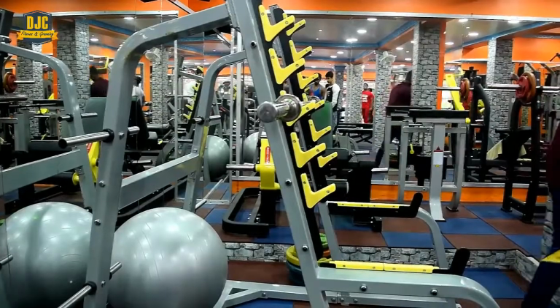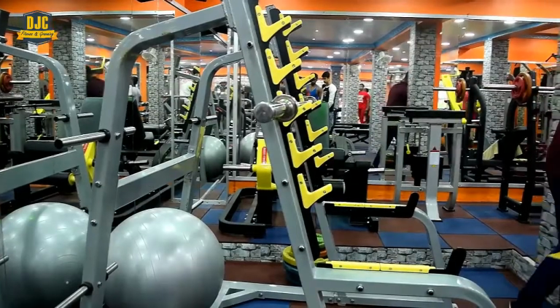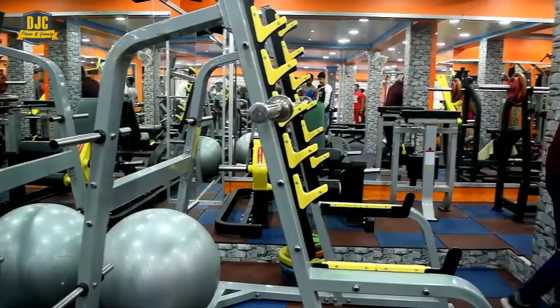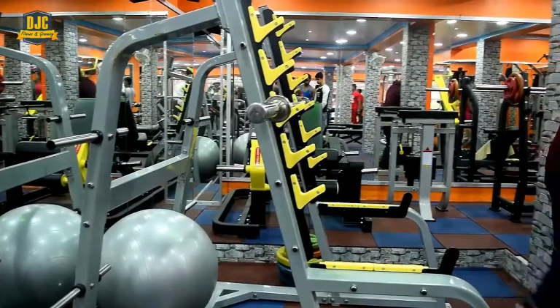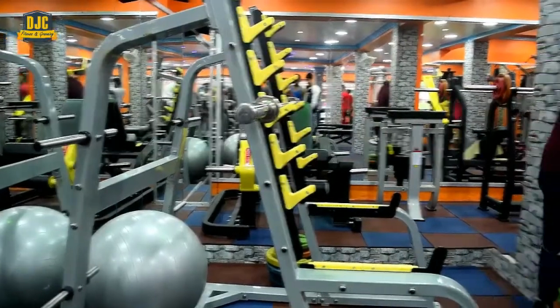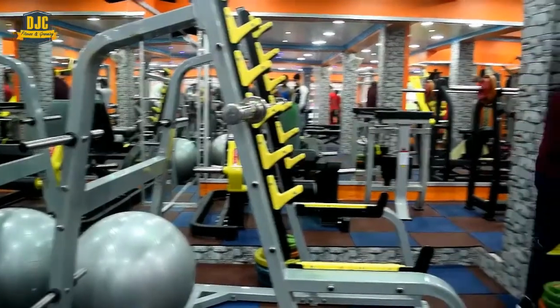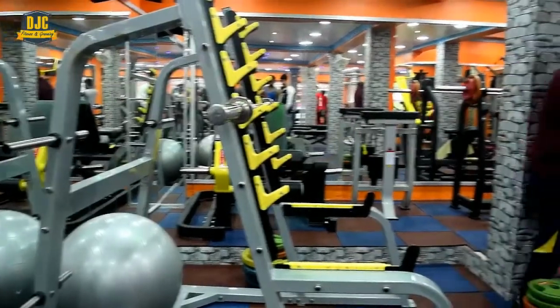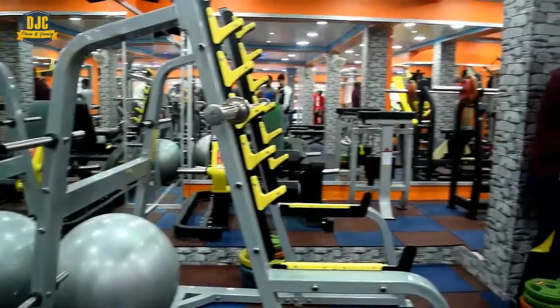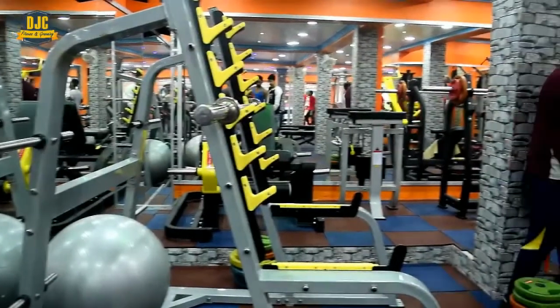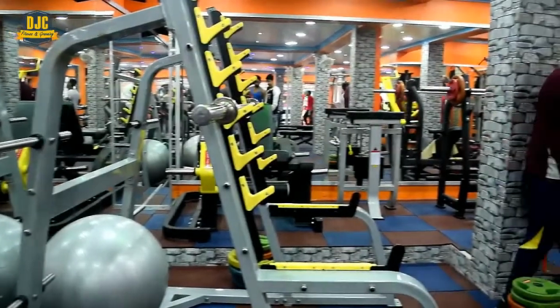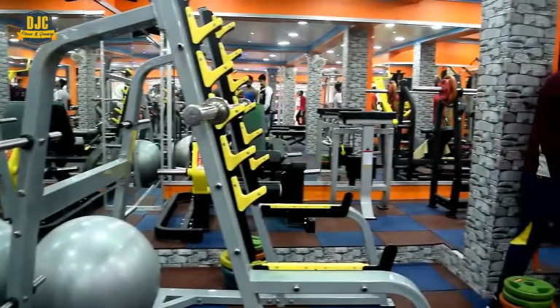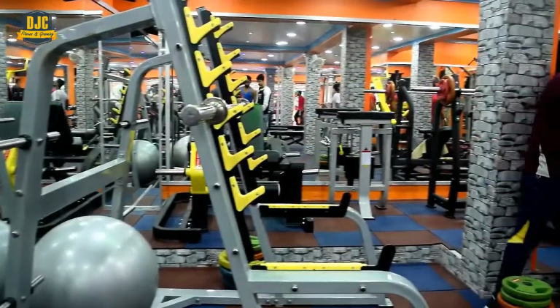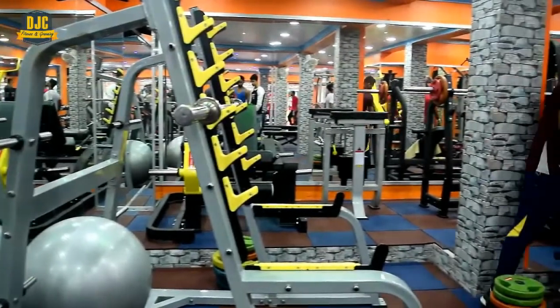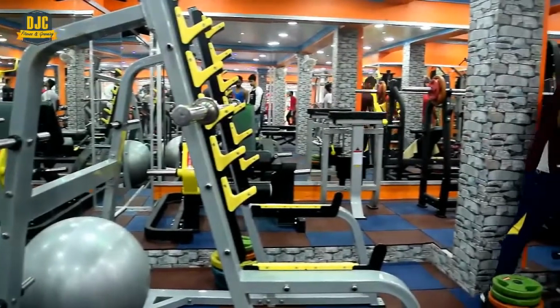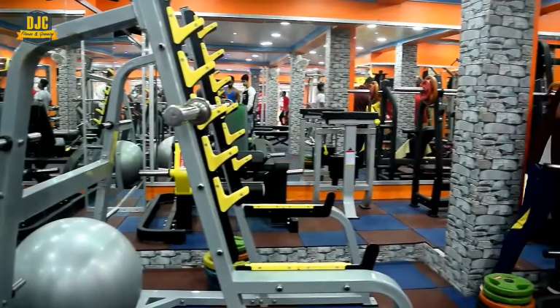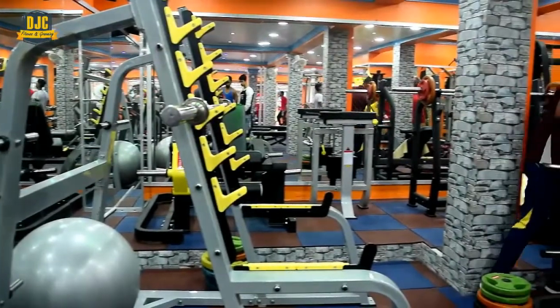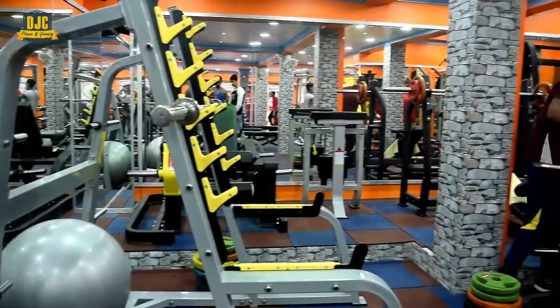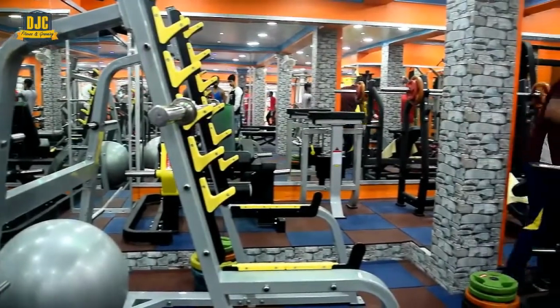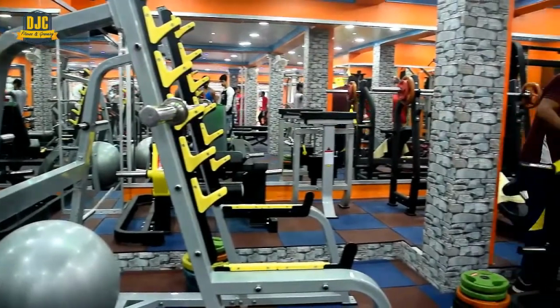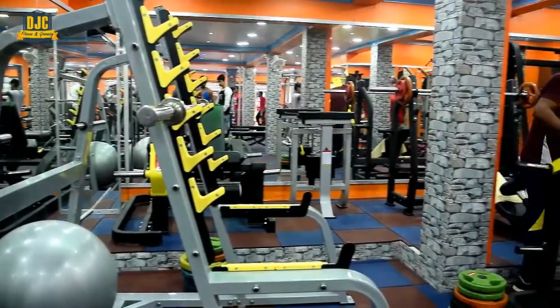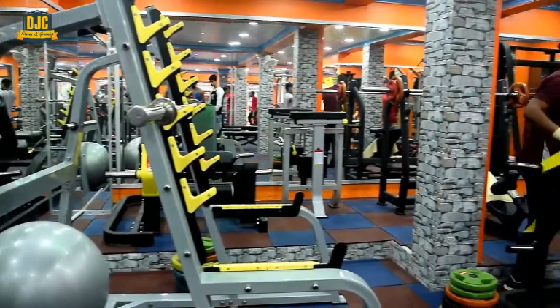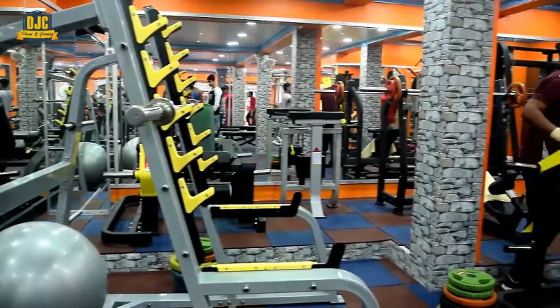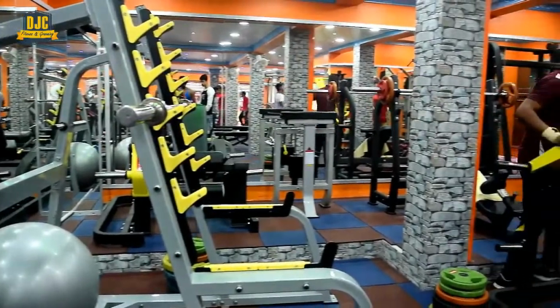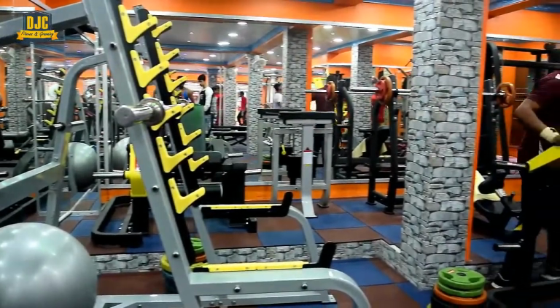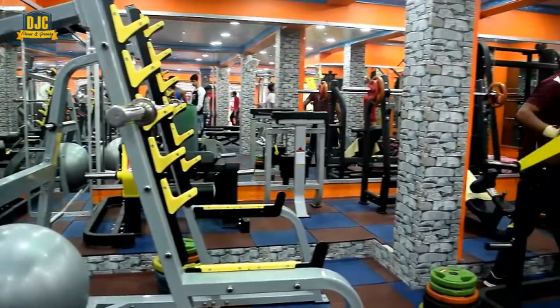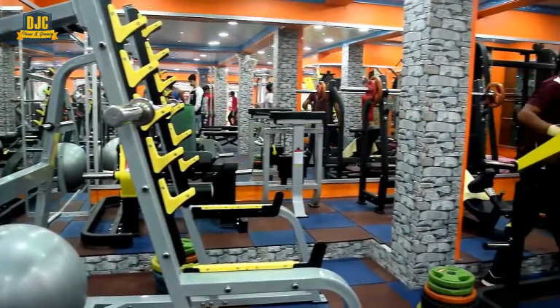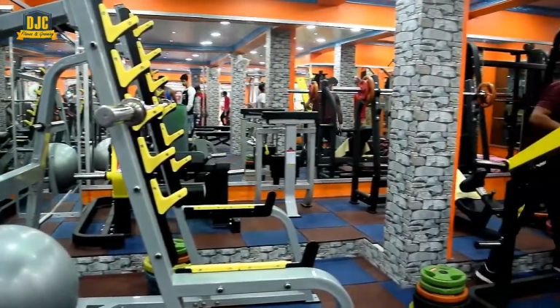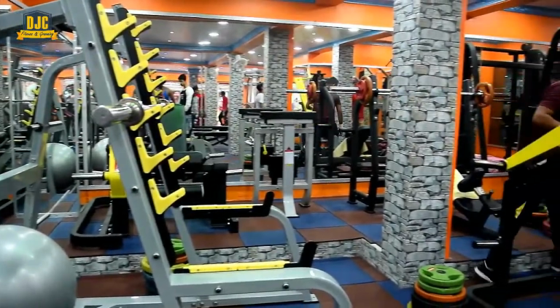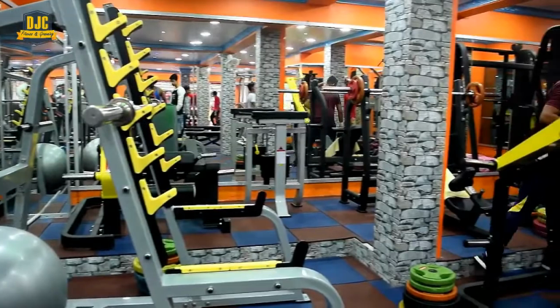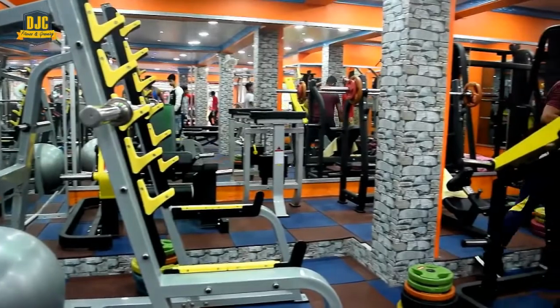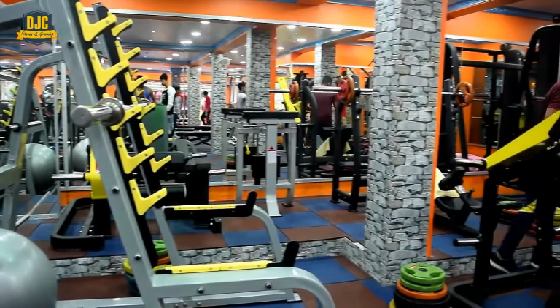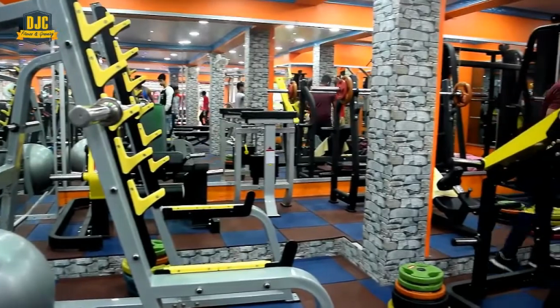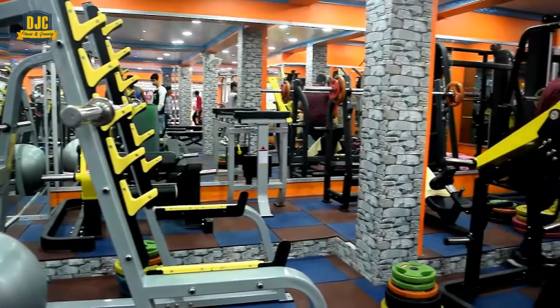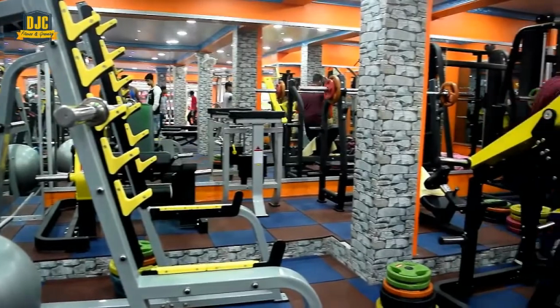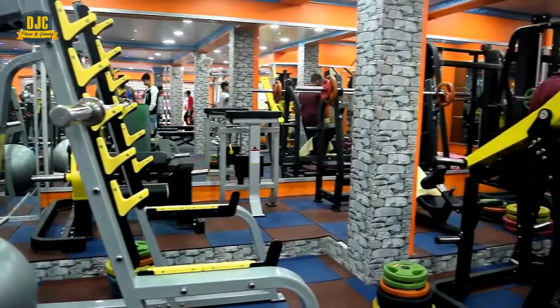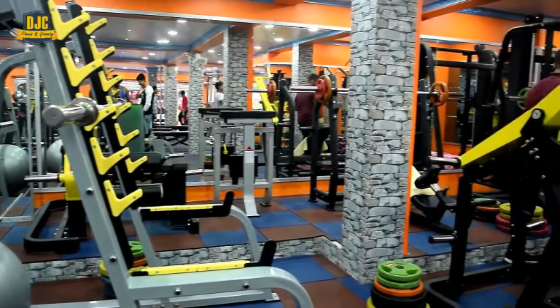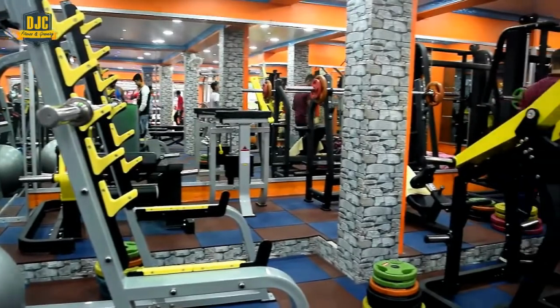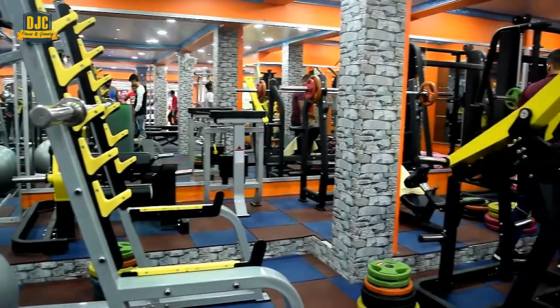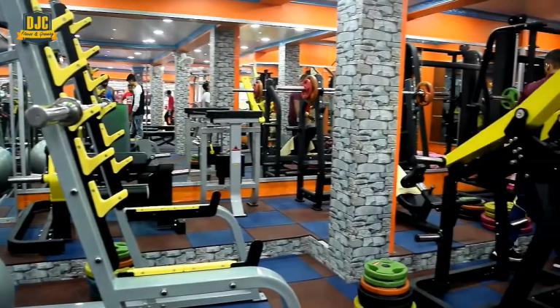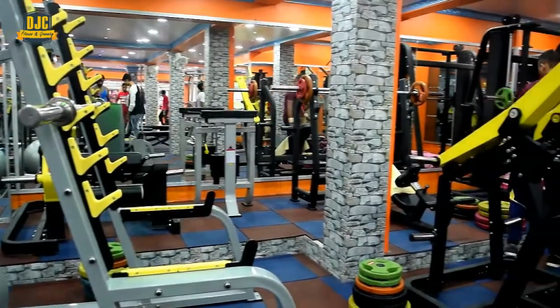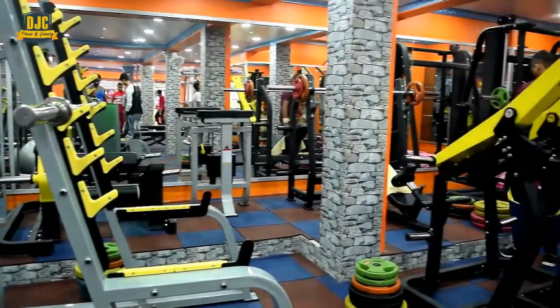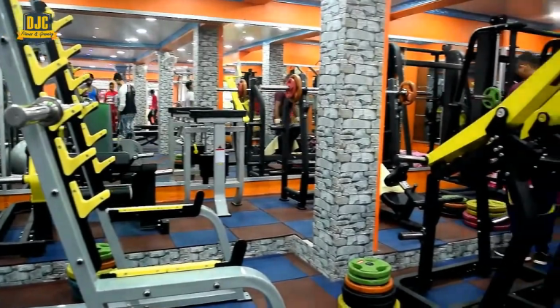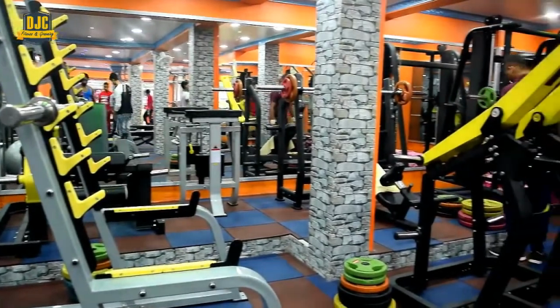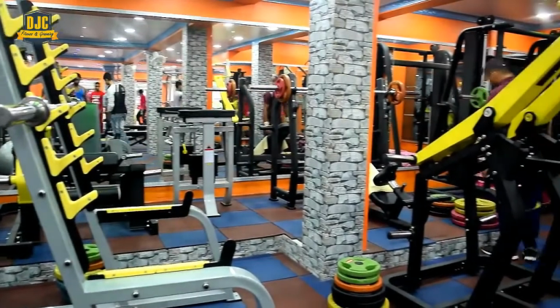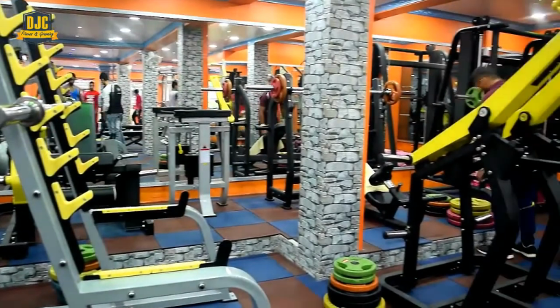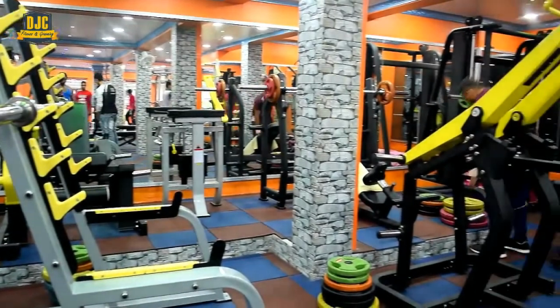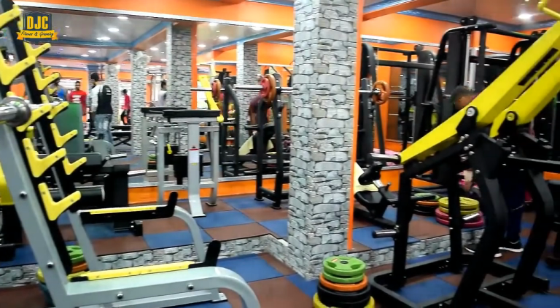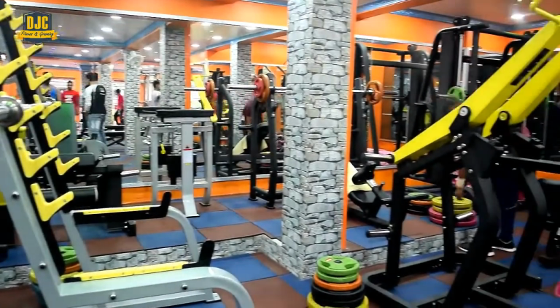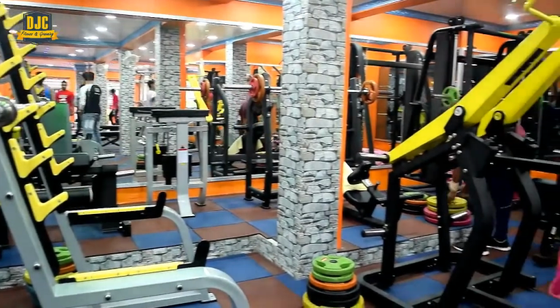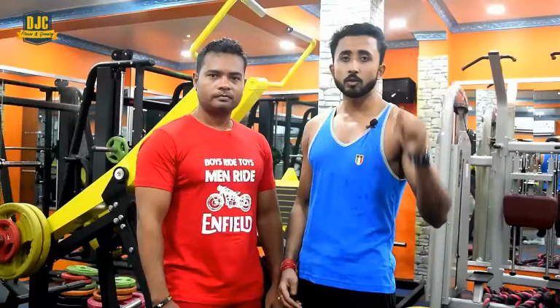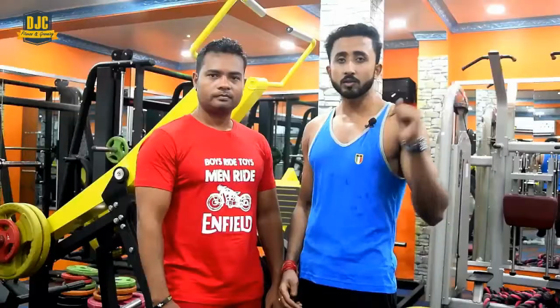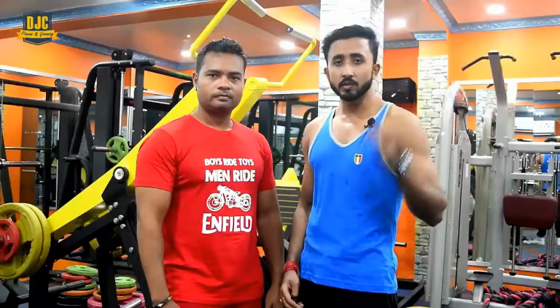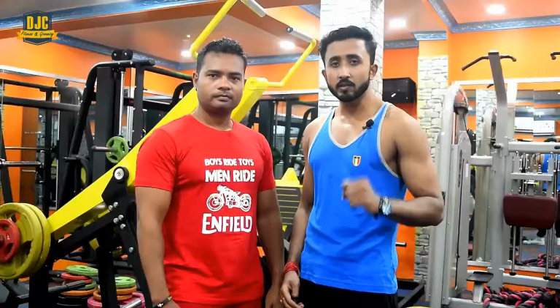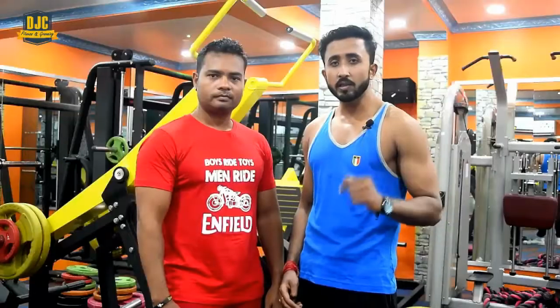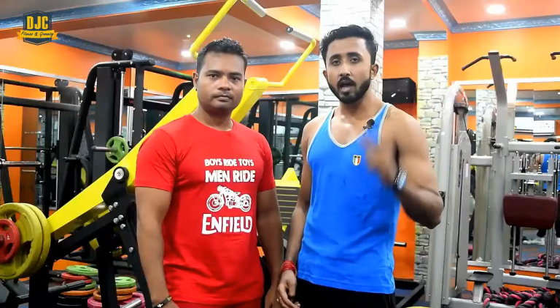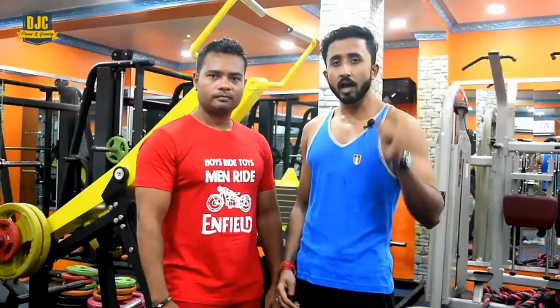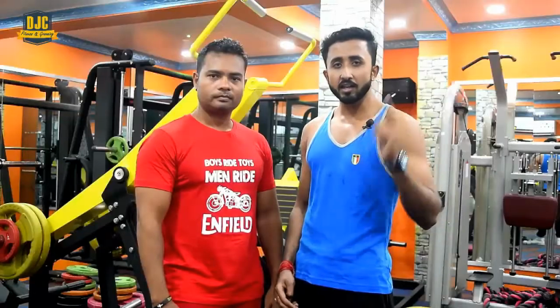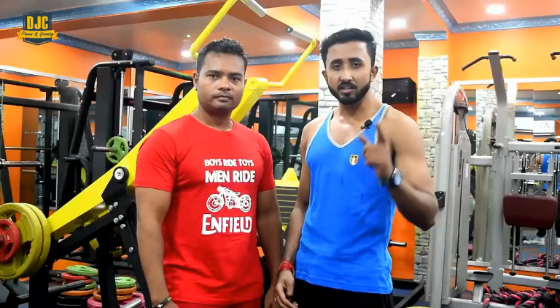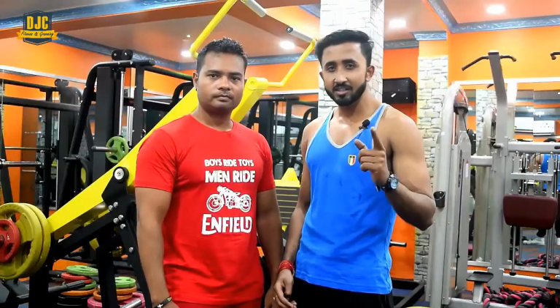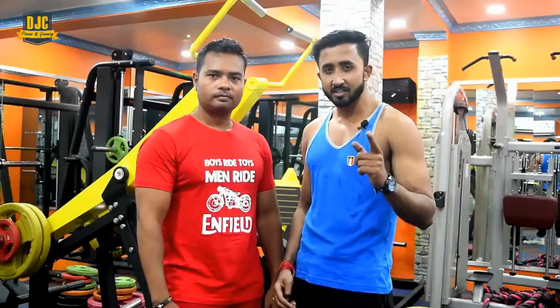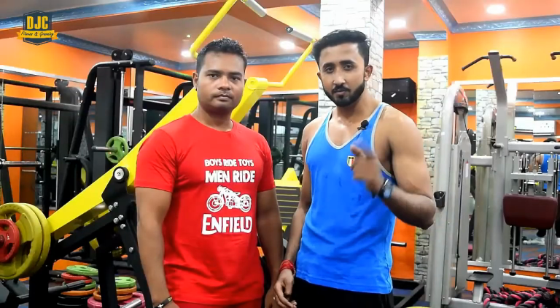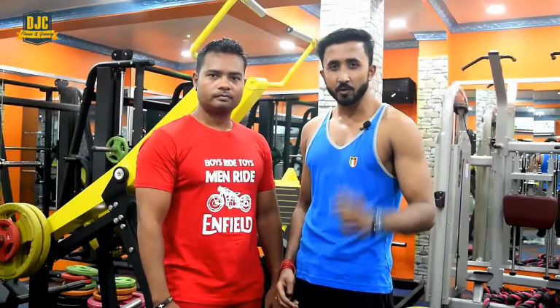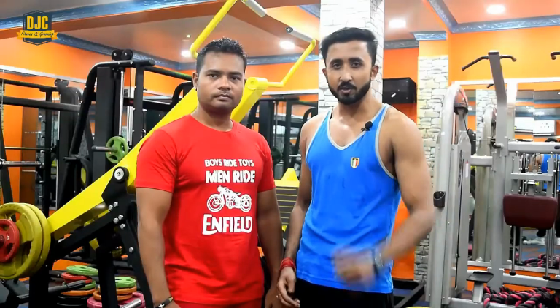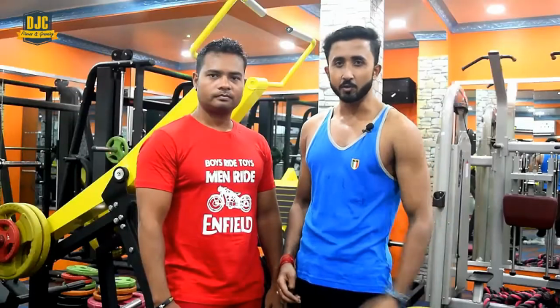So if you are thinking about muscle building, fat loss or weight loss, this is an ideal gym for you.